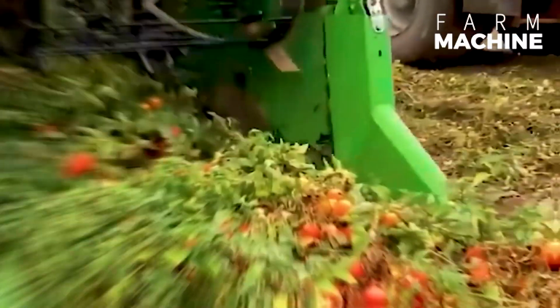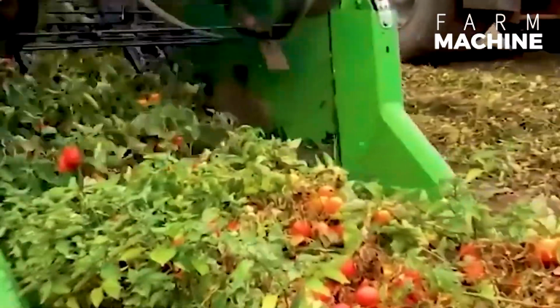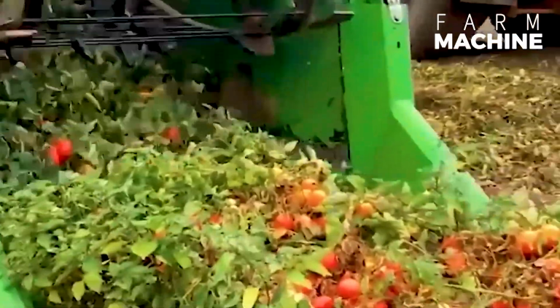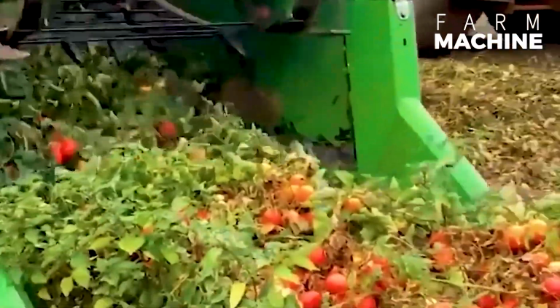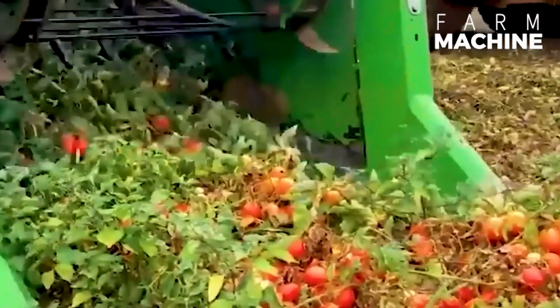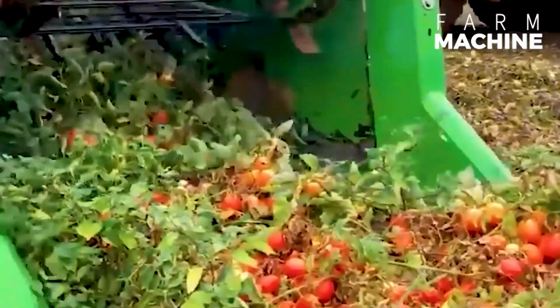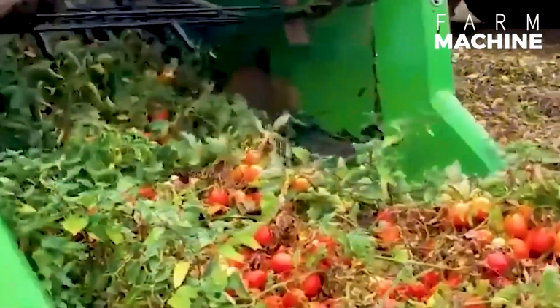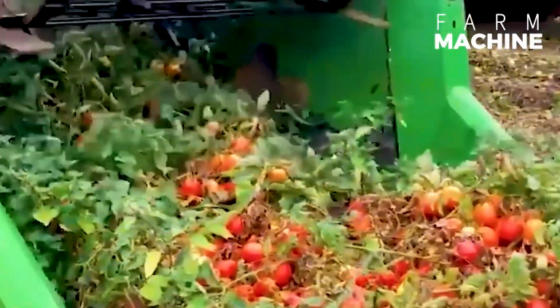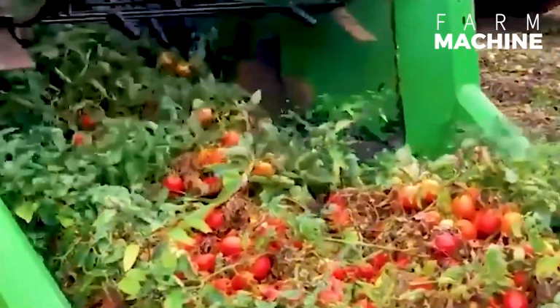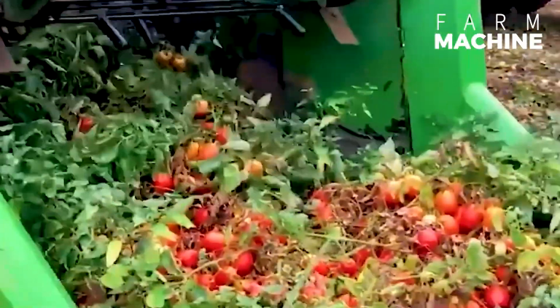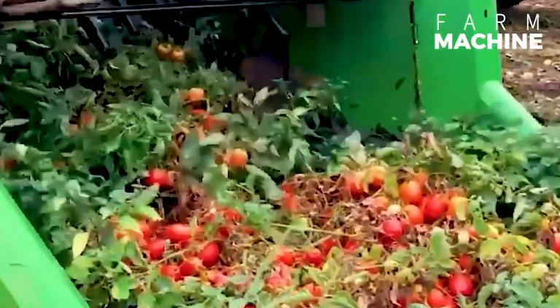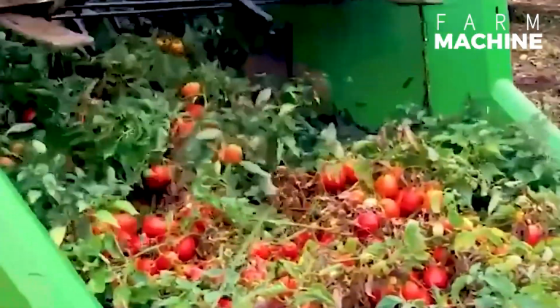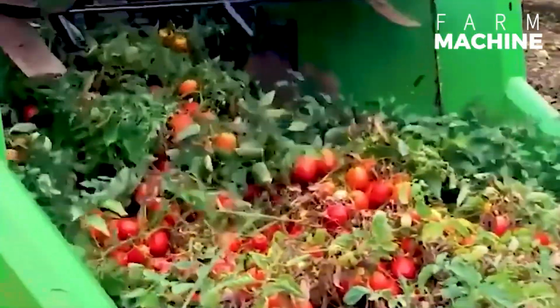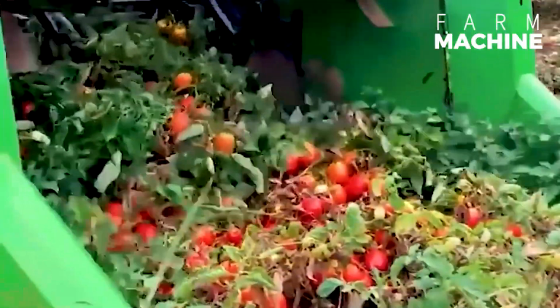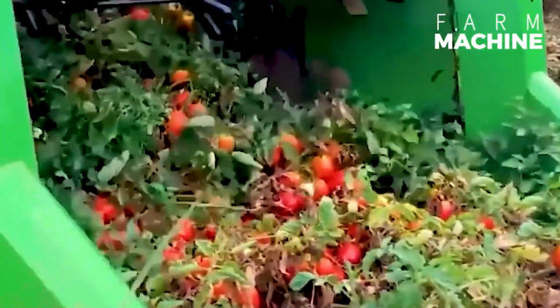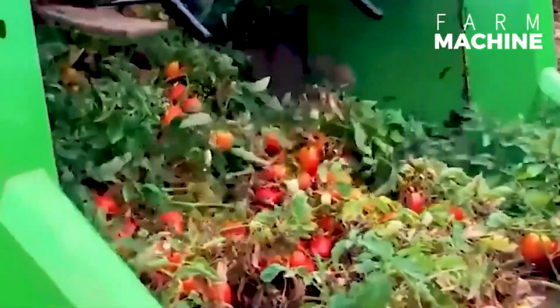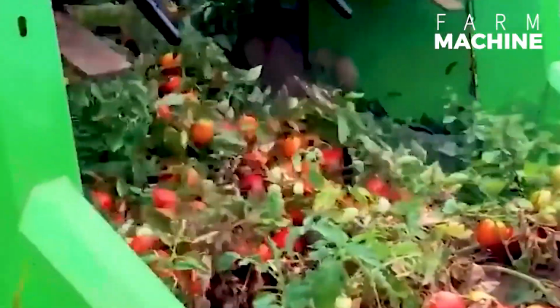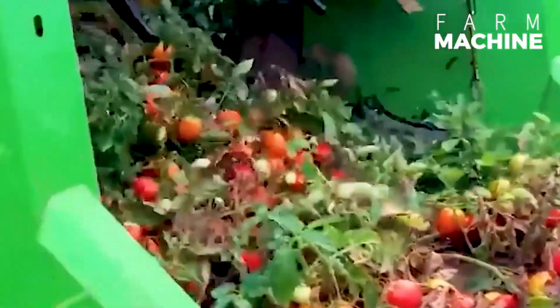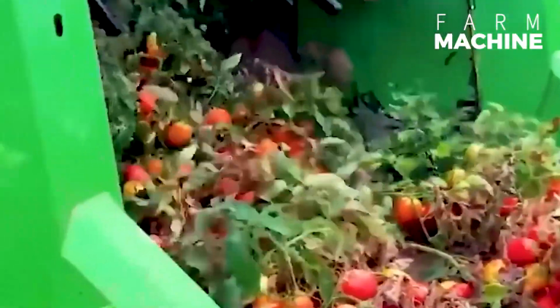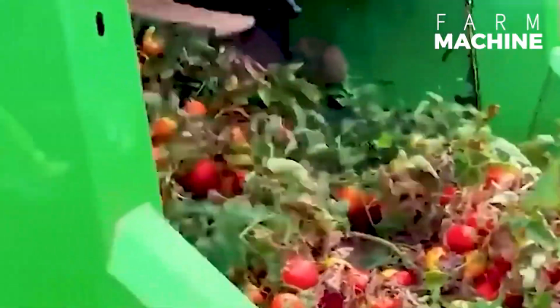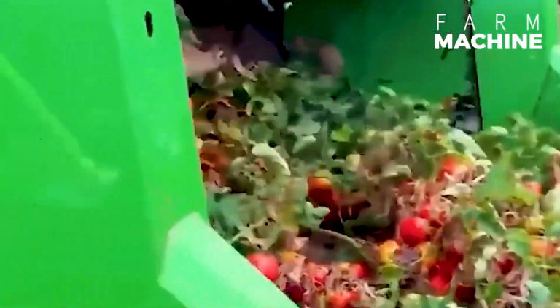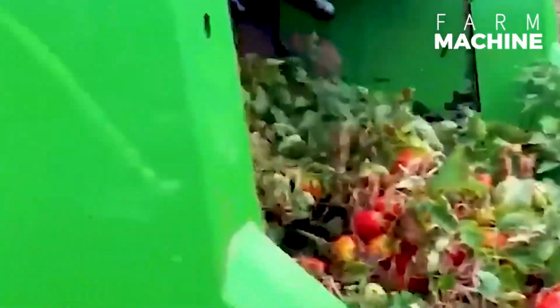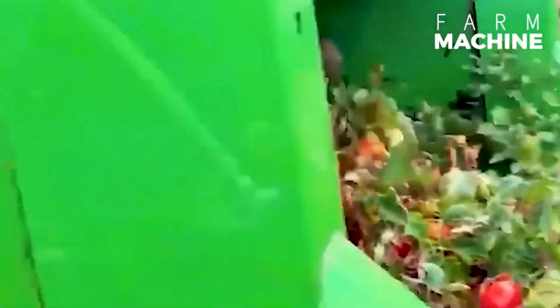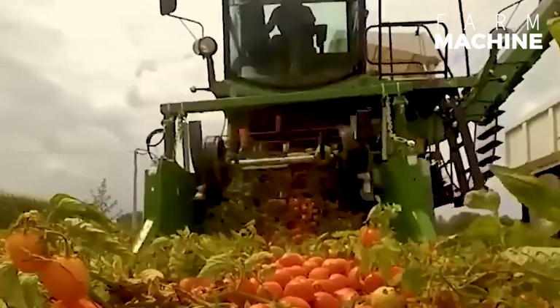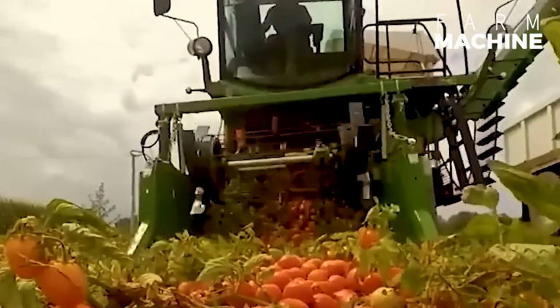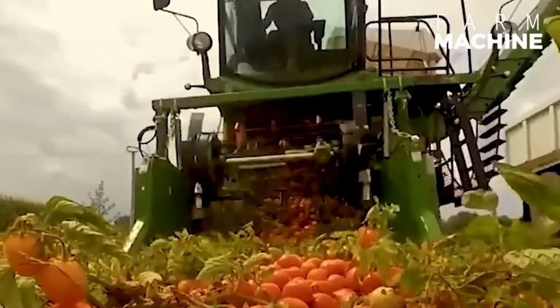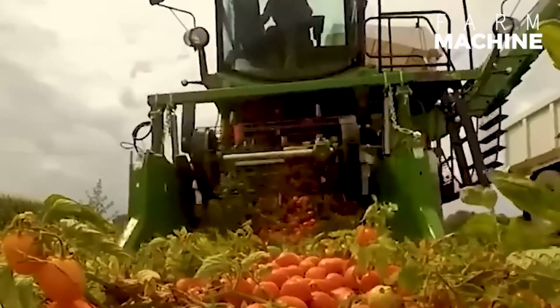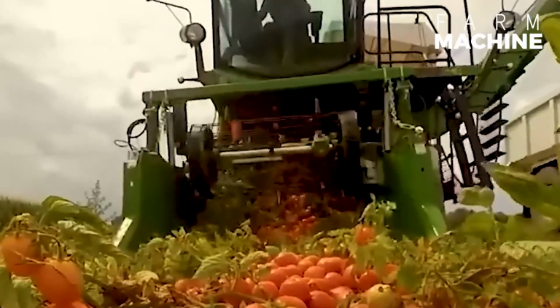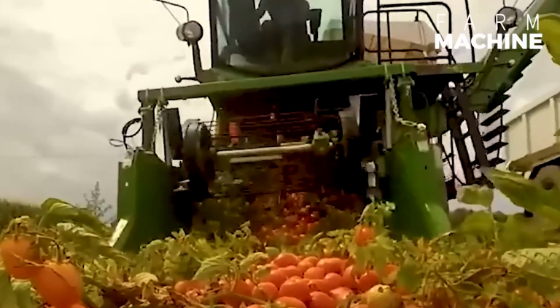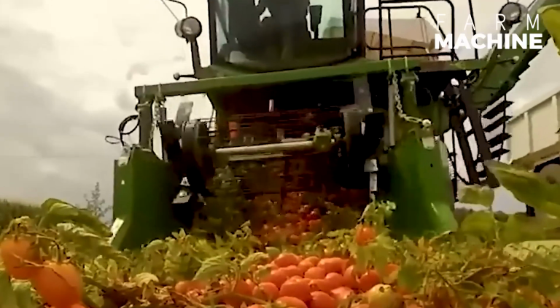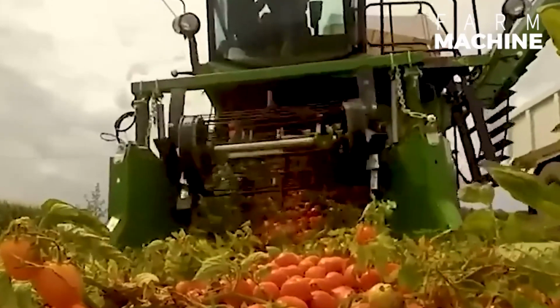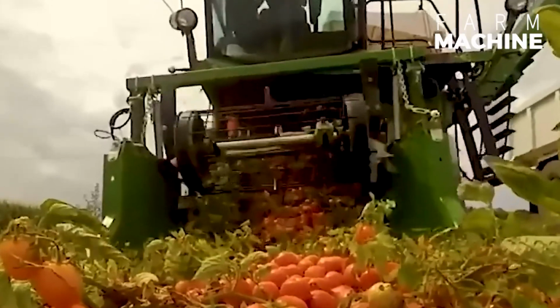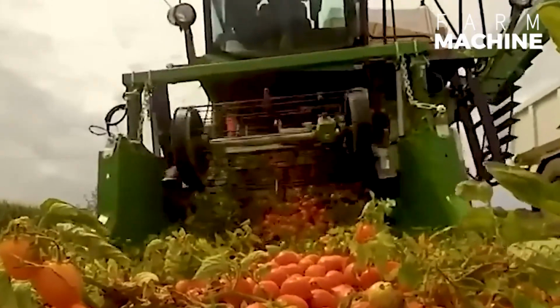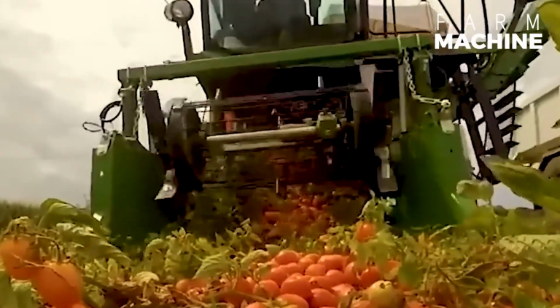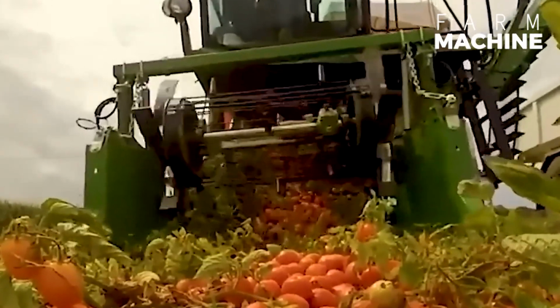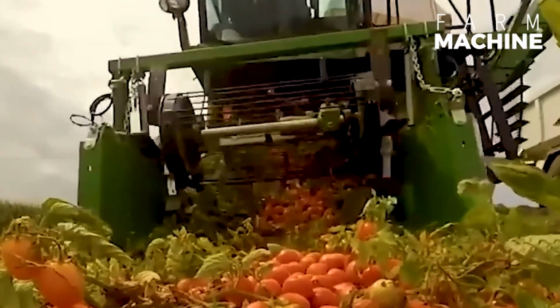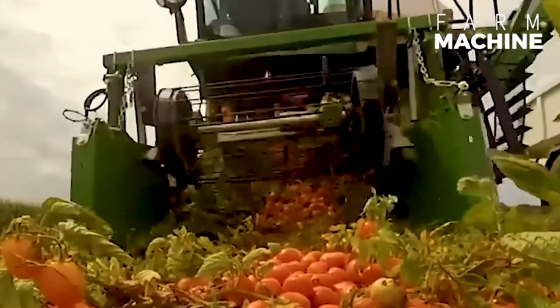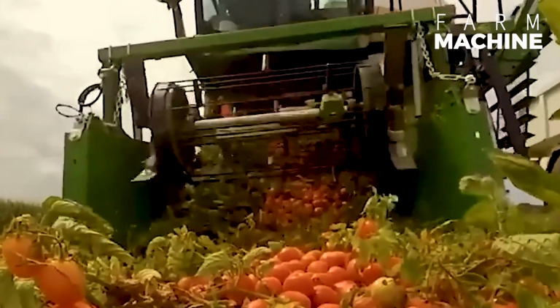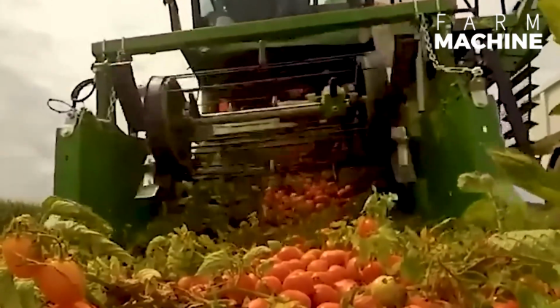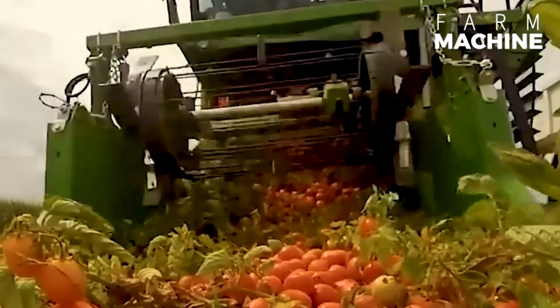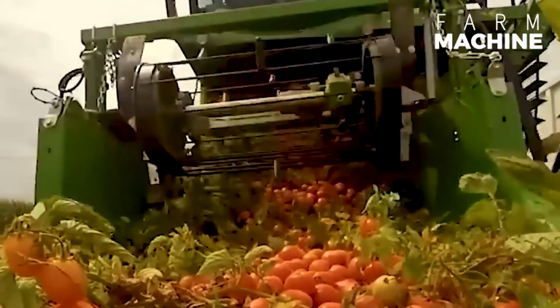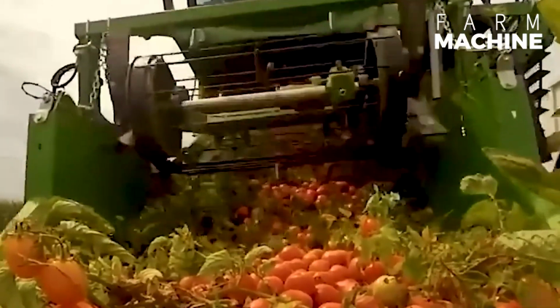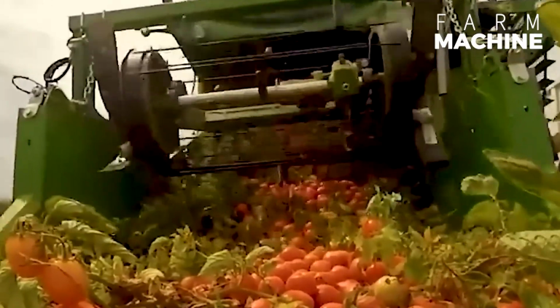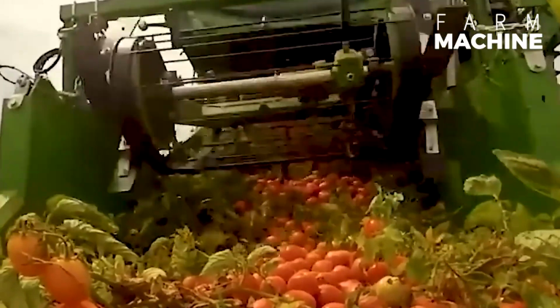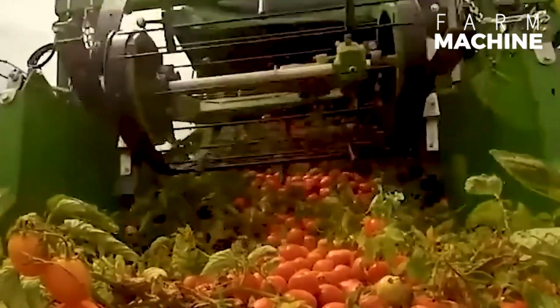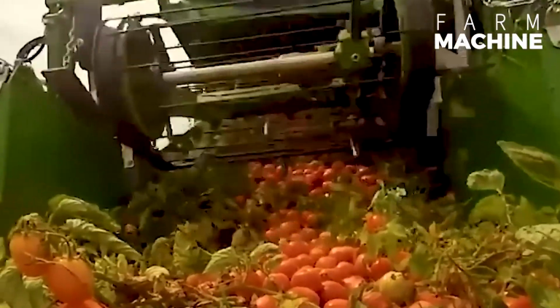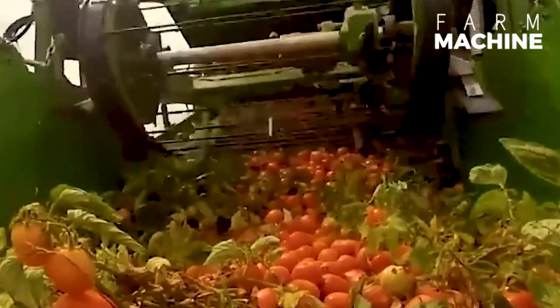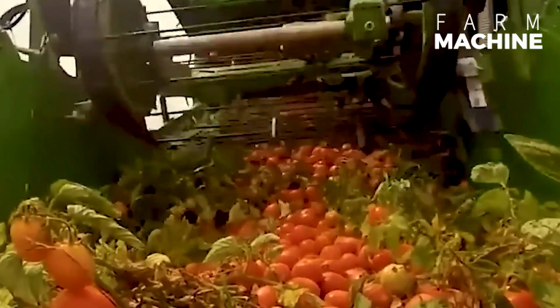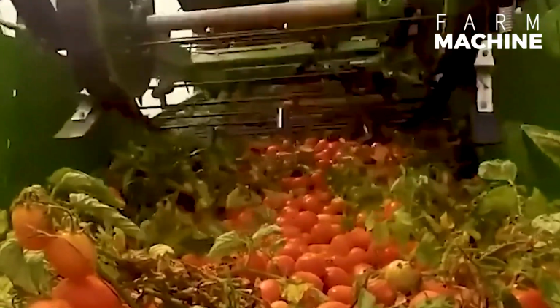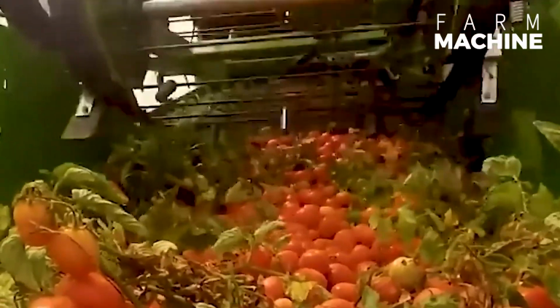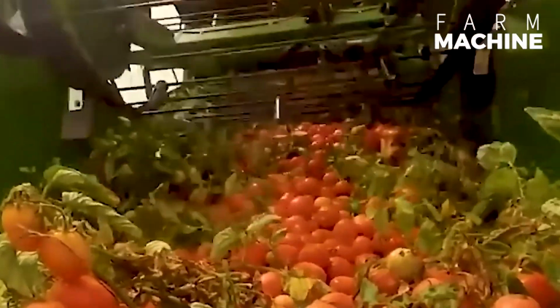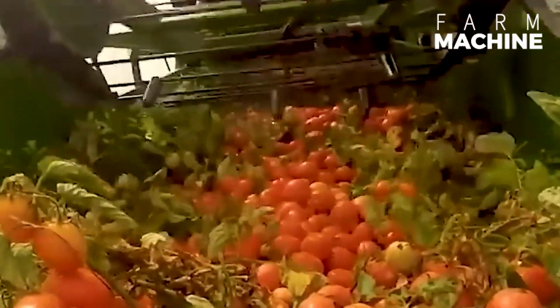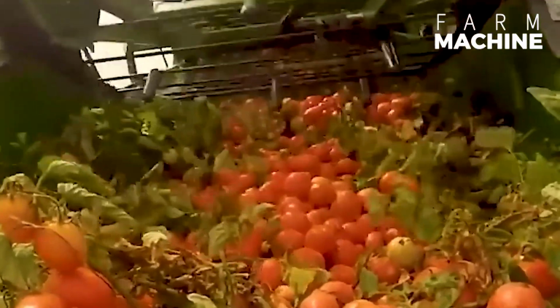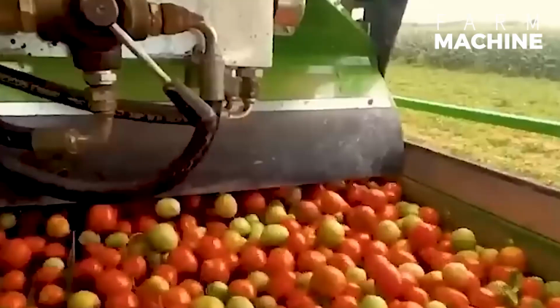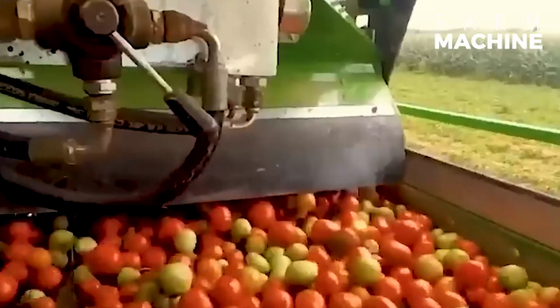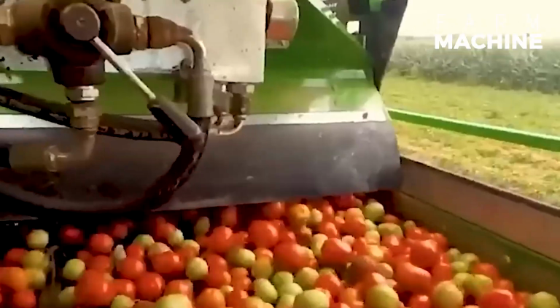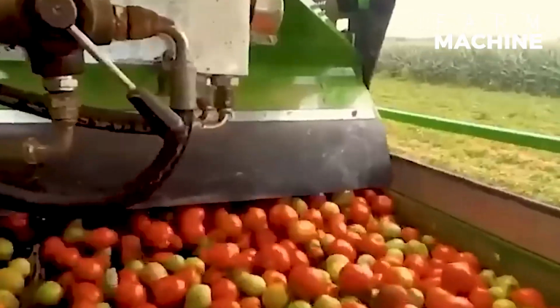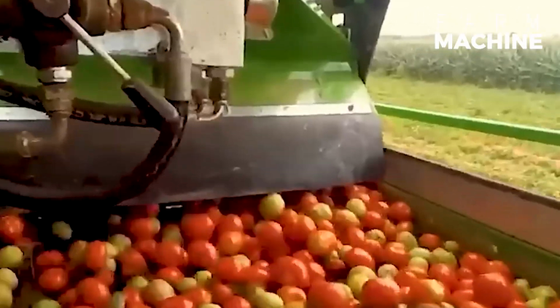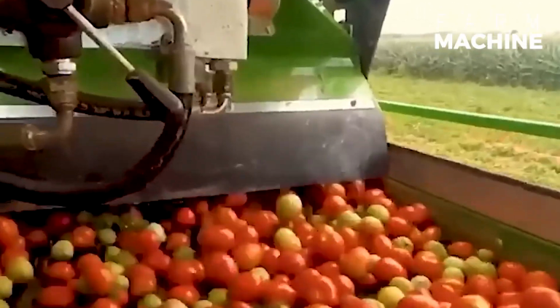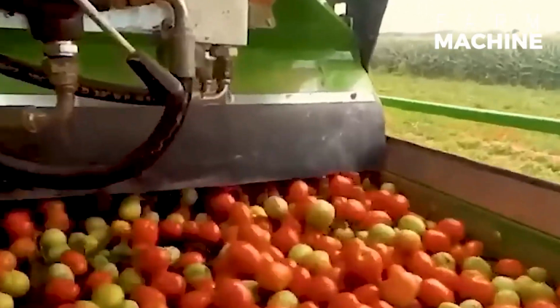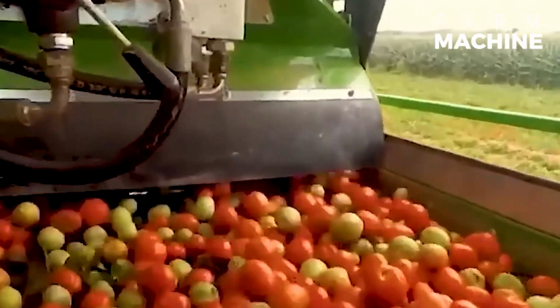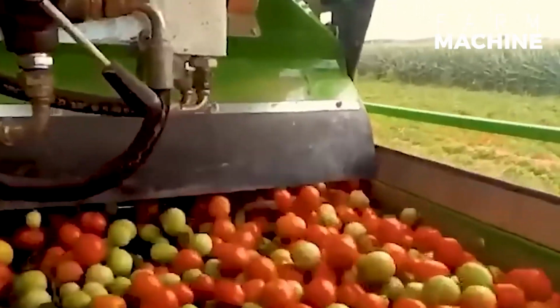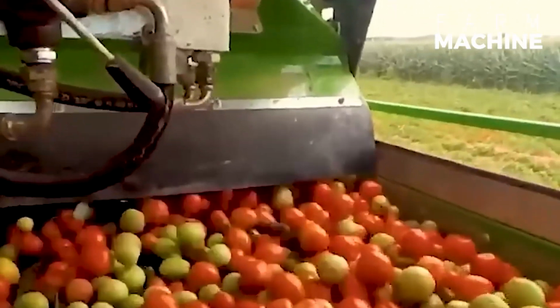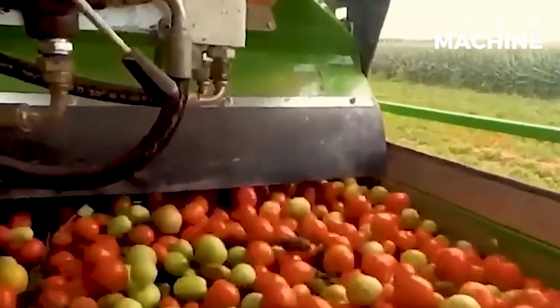The freshly harvested tomatoes are quickly pulled into the harvesting mechanism and transported to the truck's container using the conveyor belt.